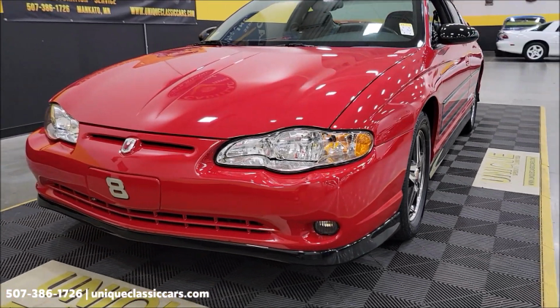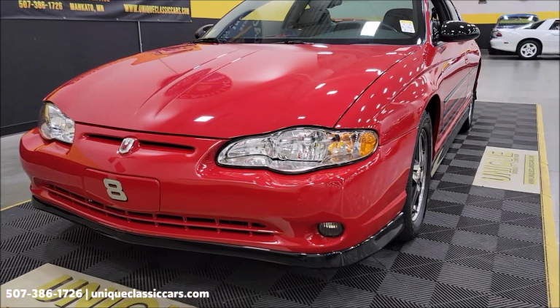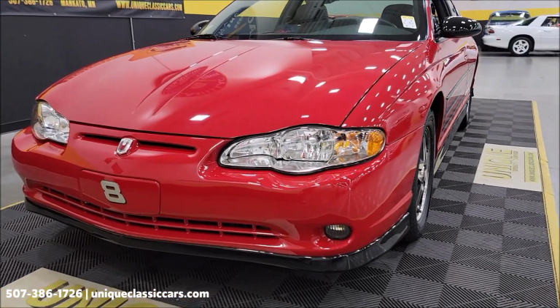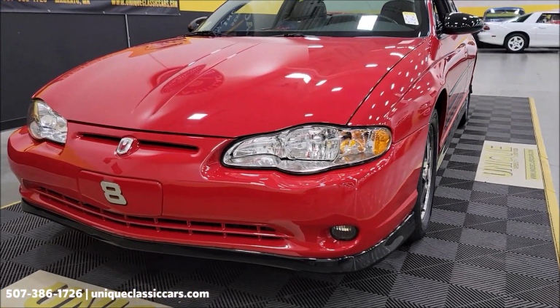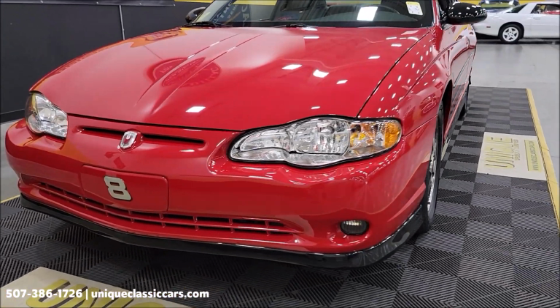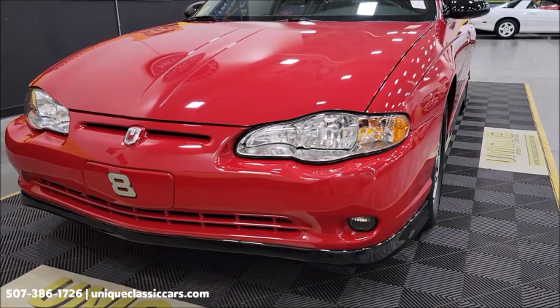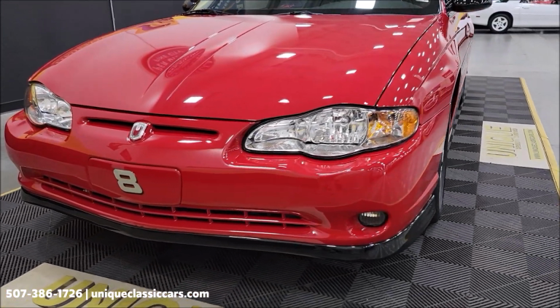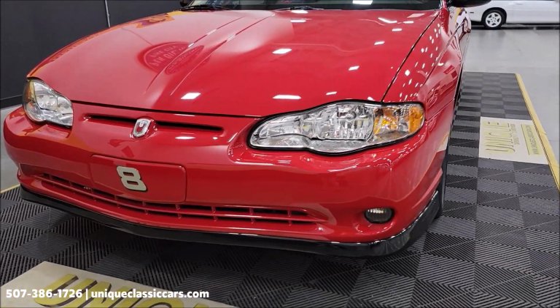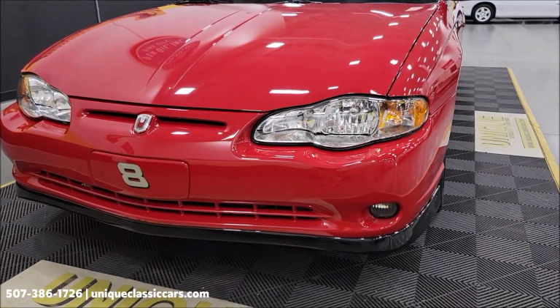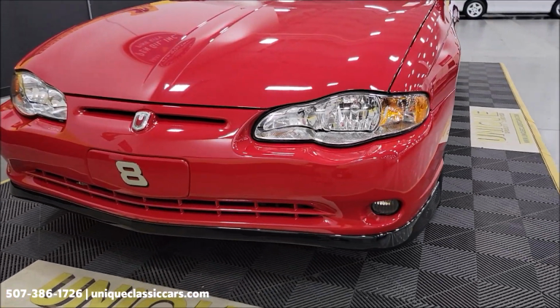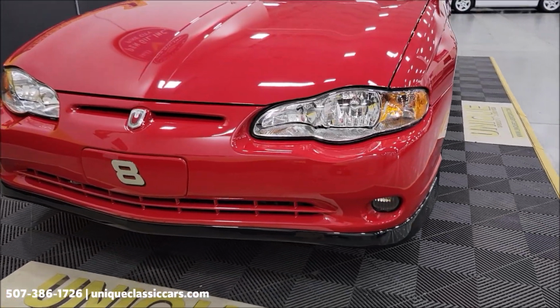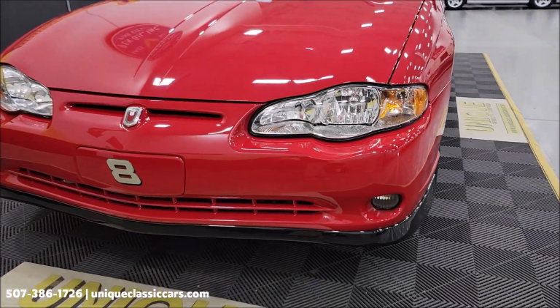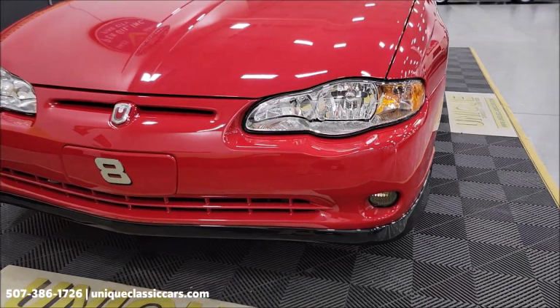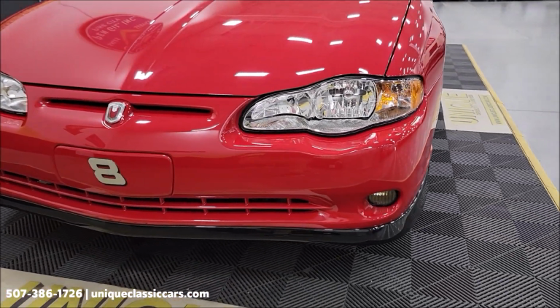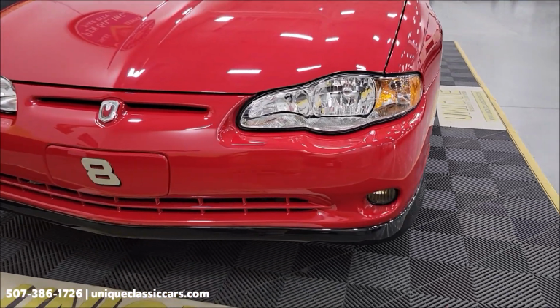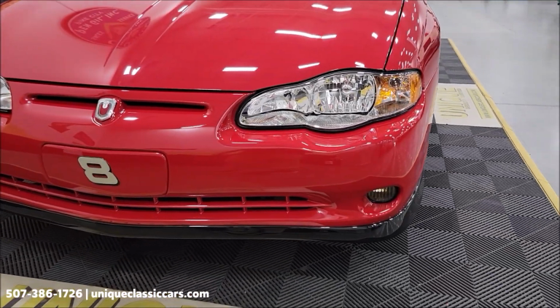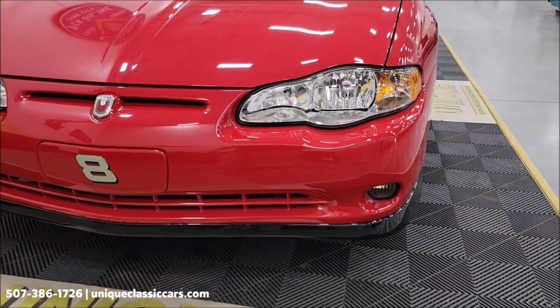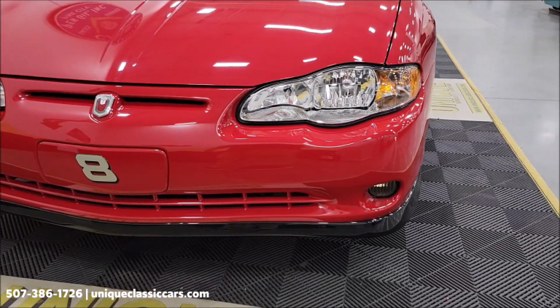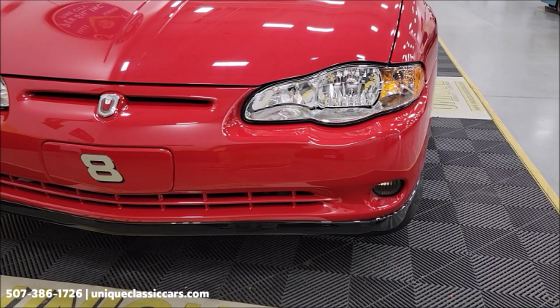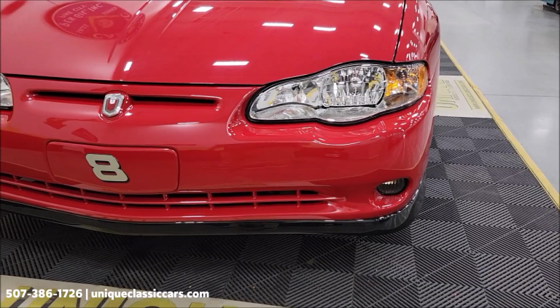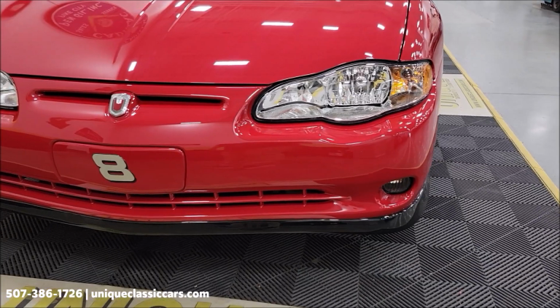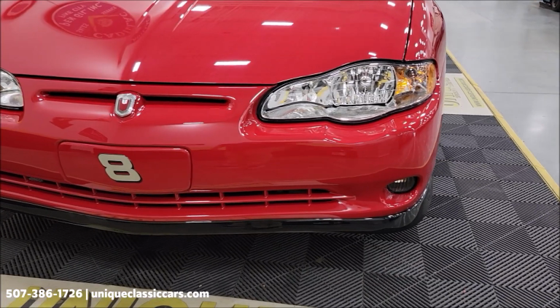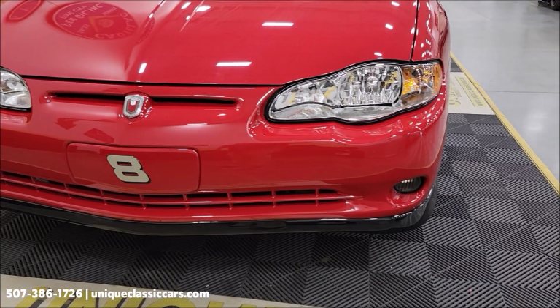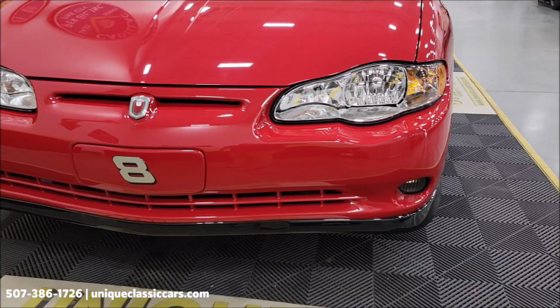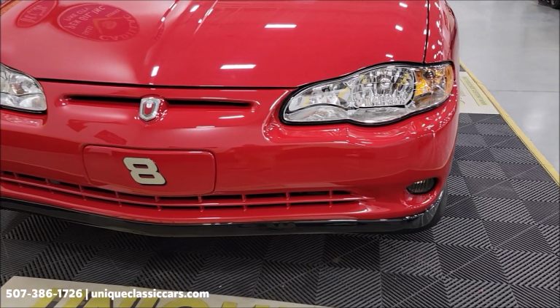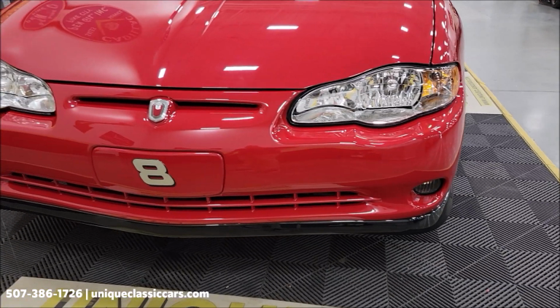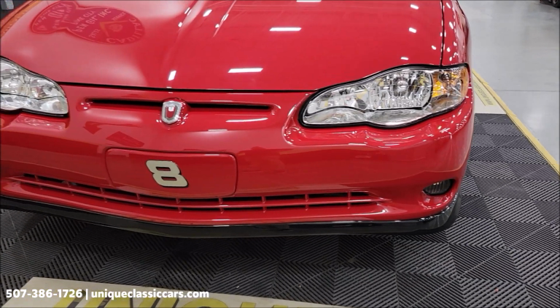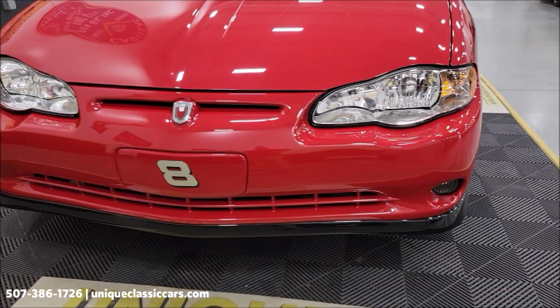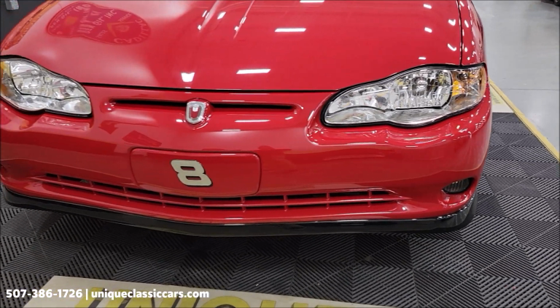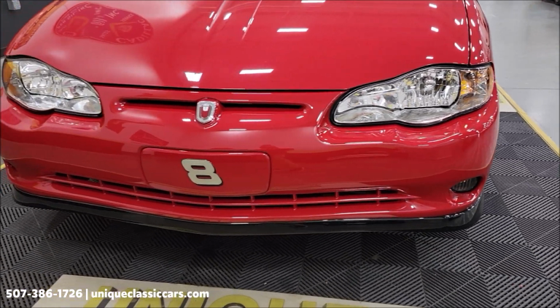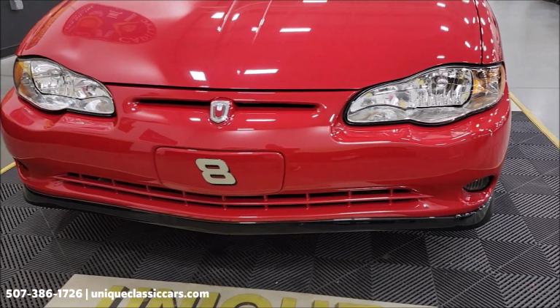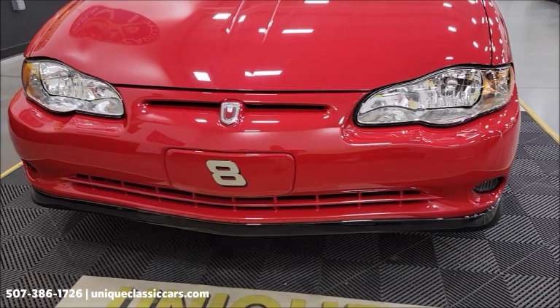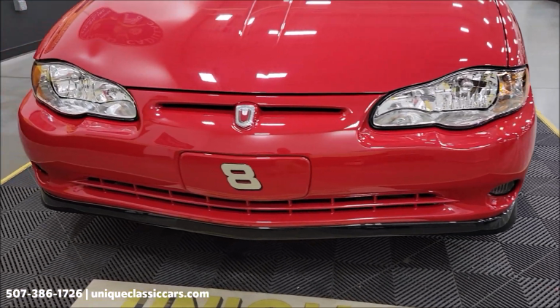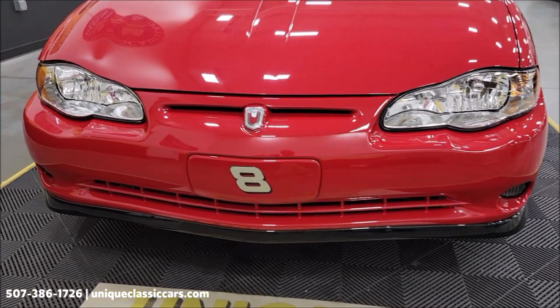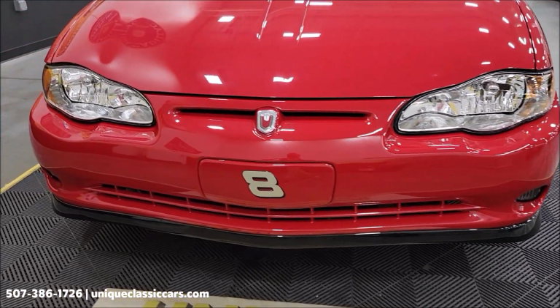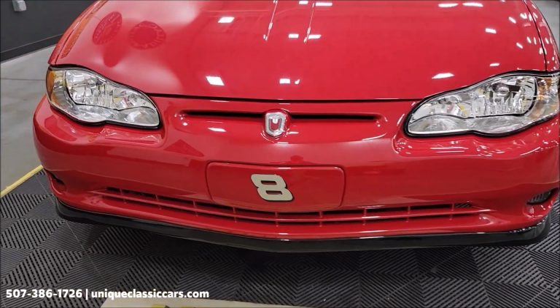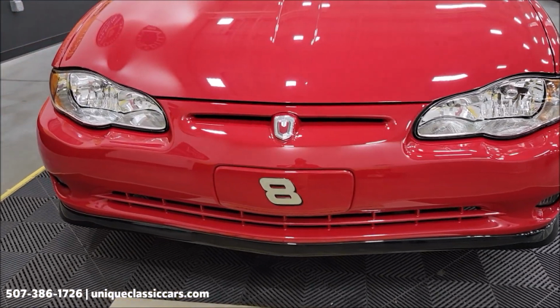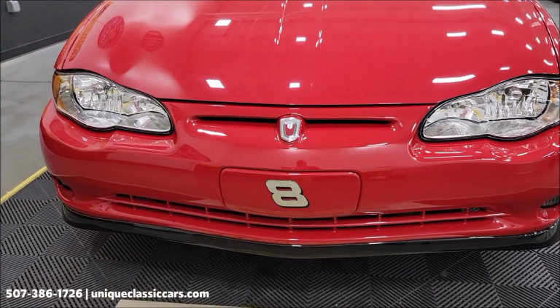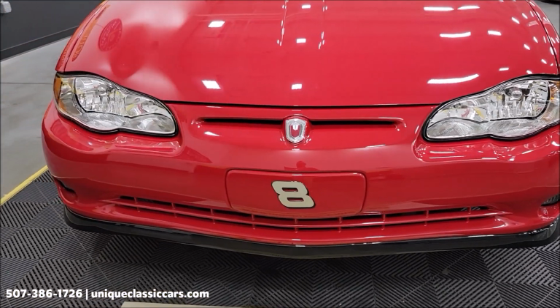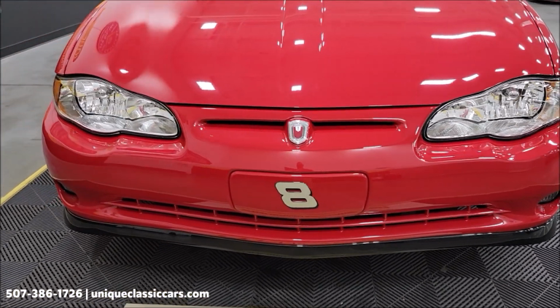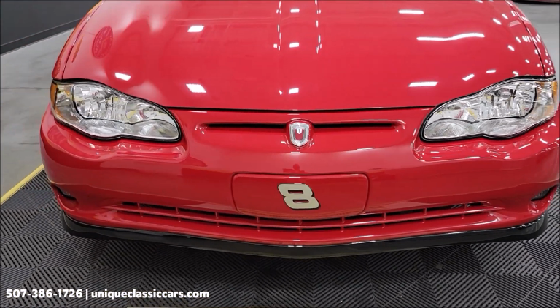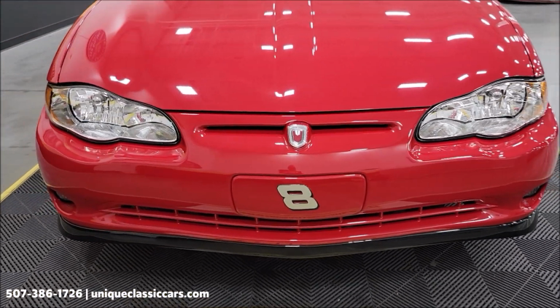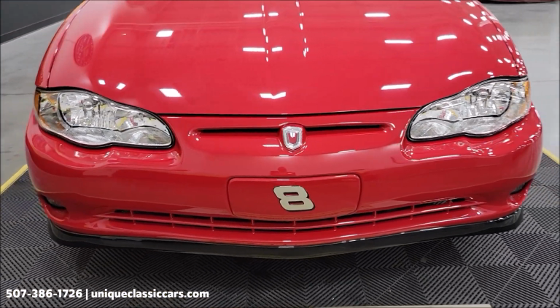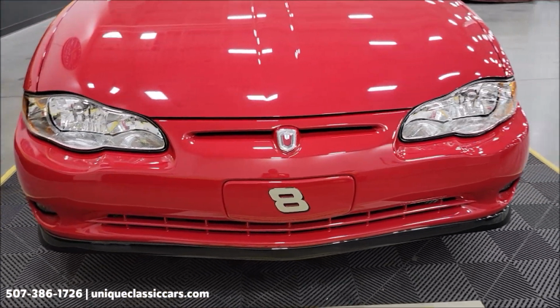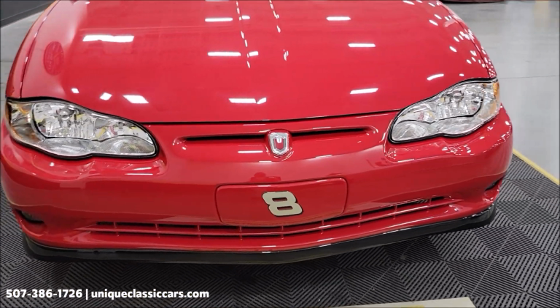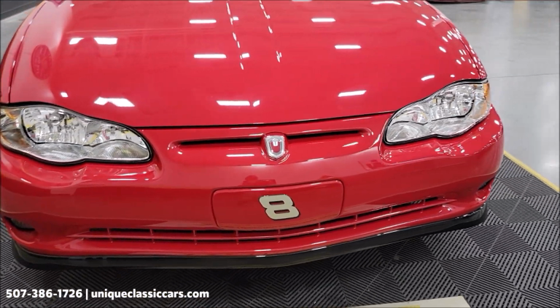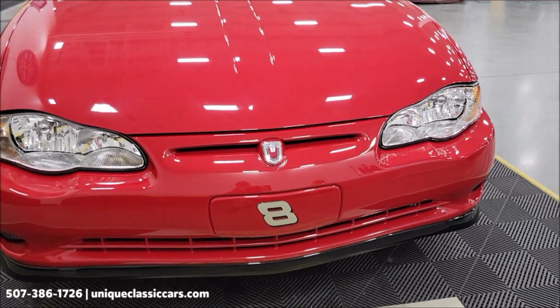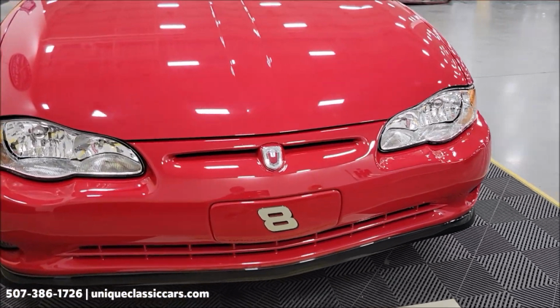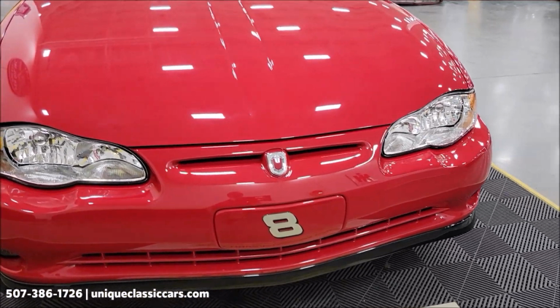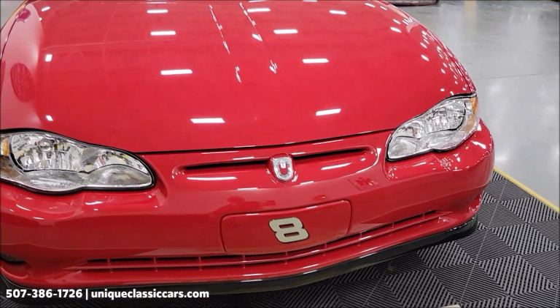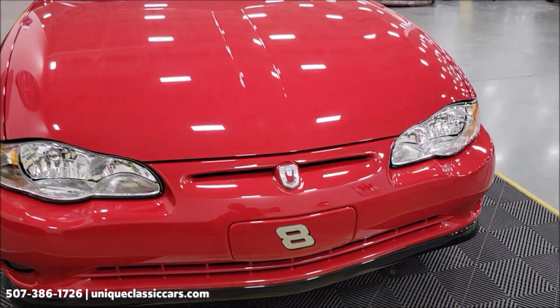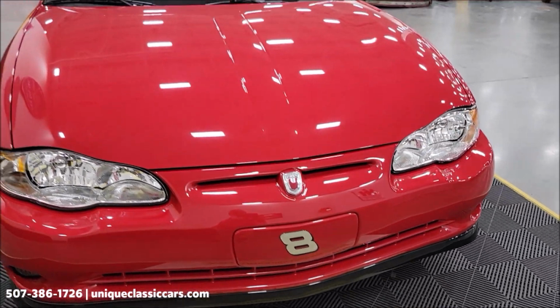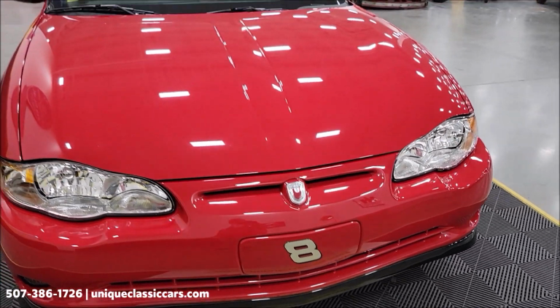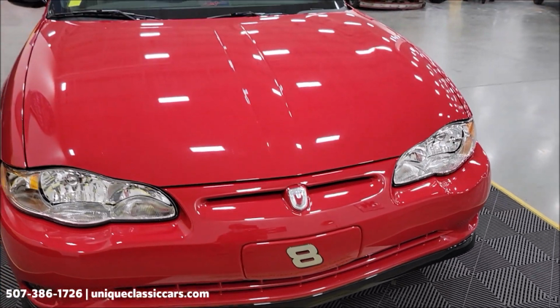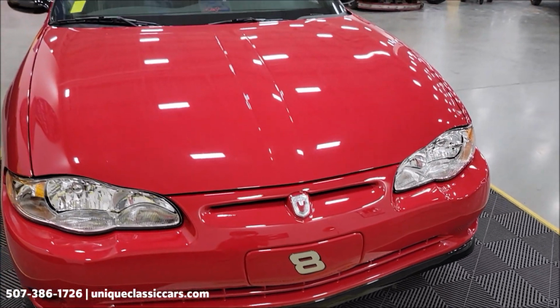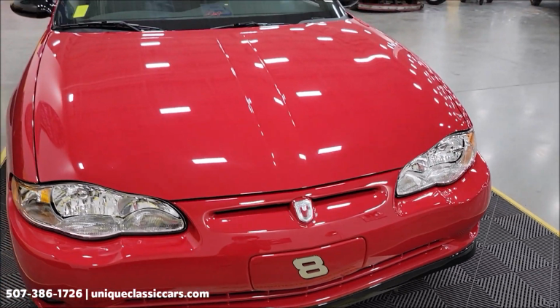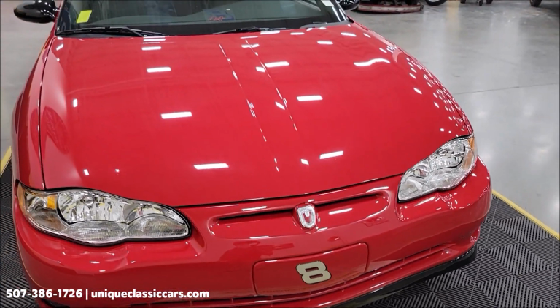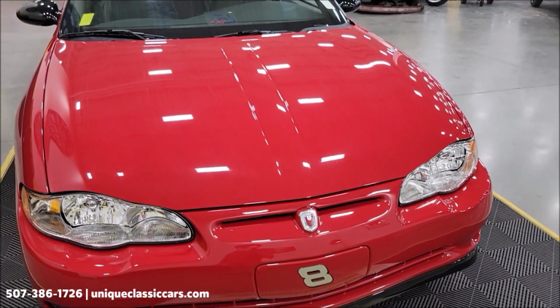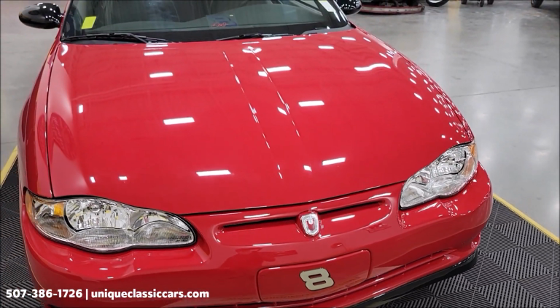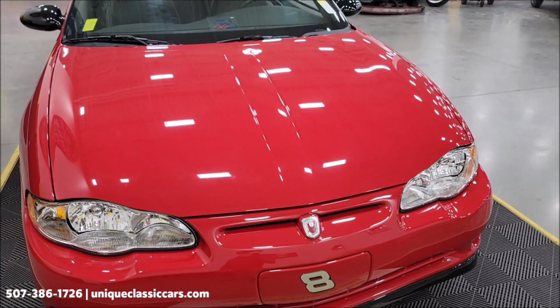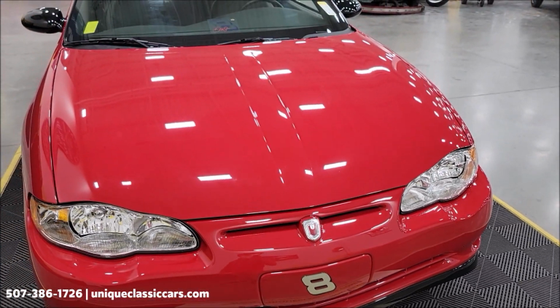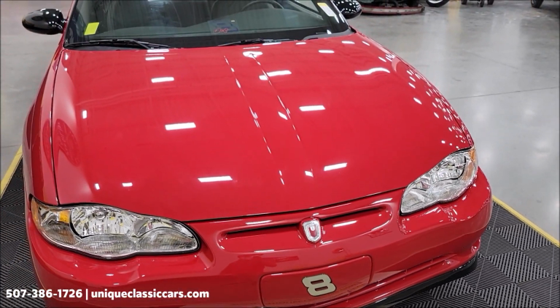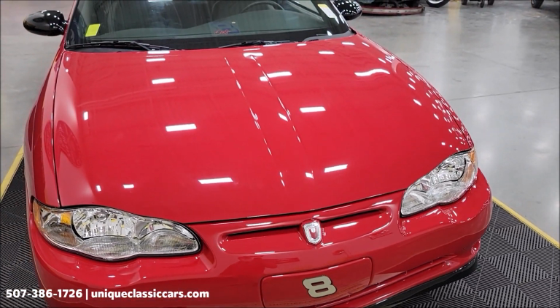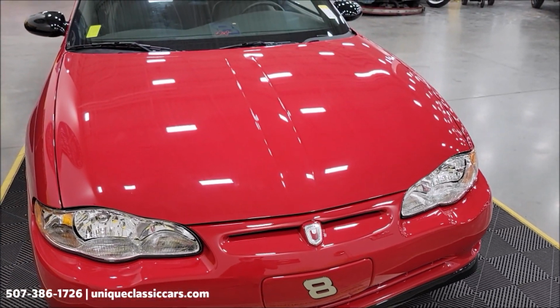First we're going to do a little walk-around this car. Yes, that paint looks as good in person as it does in the videos and the pictures. It looks like it's wet.